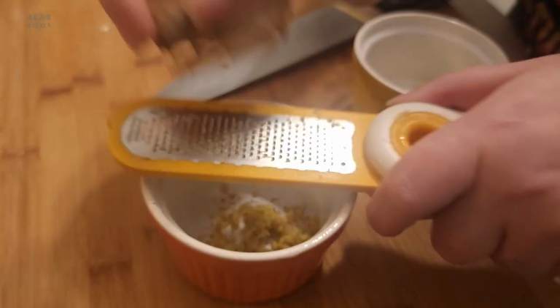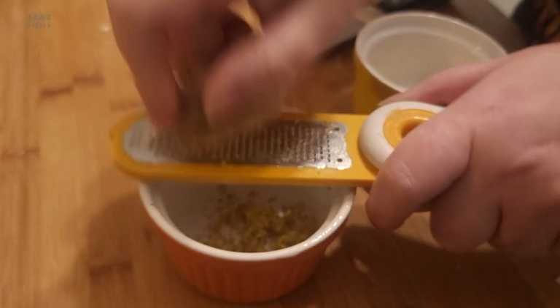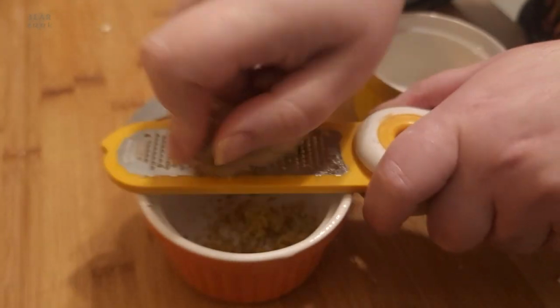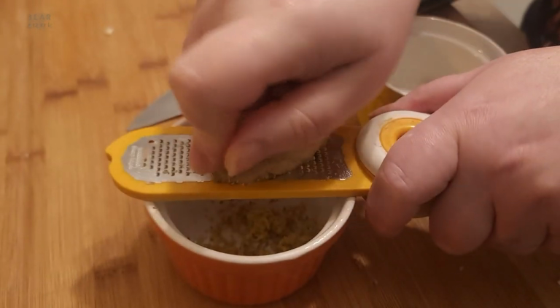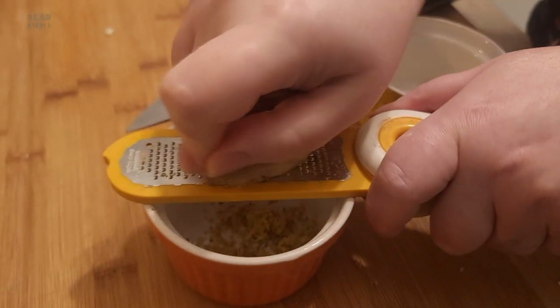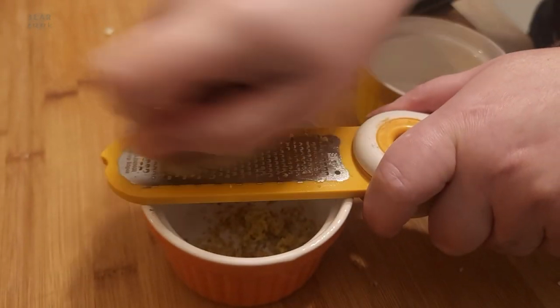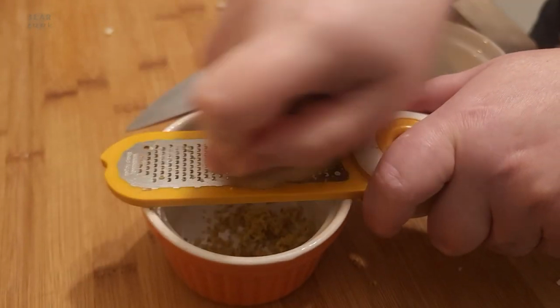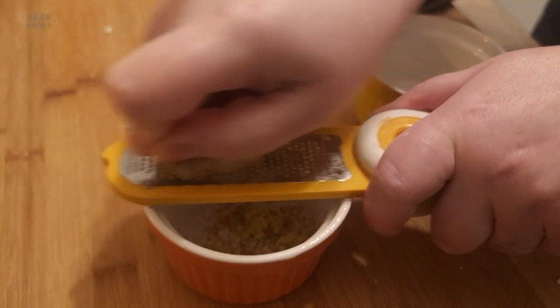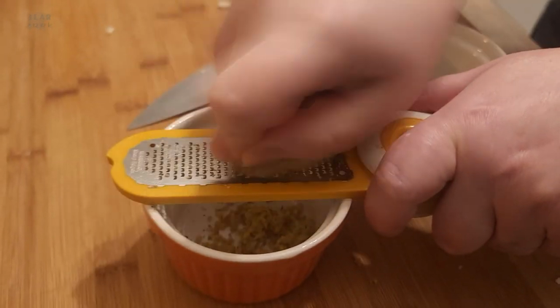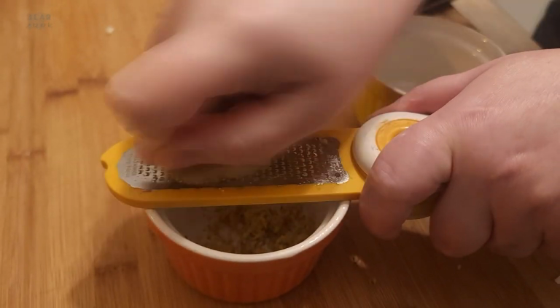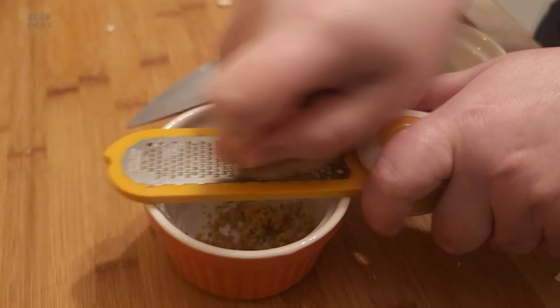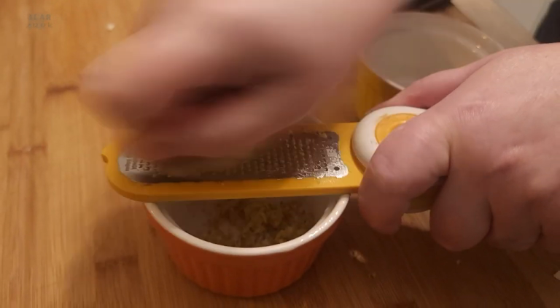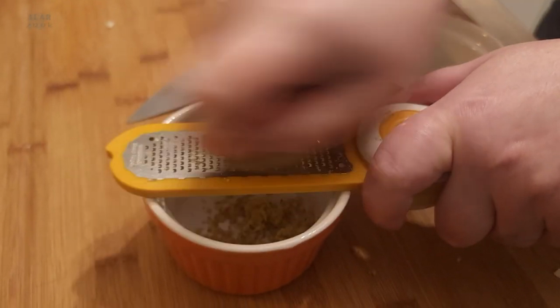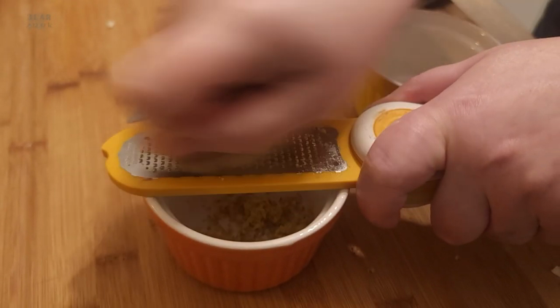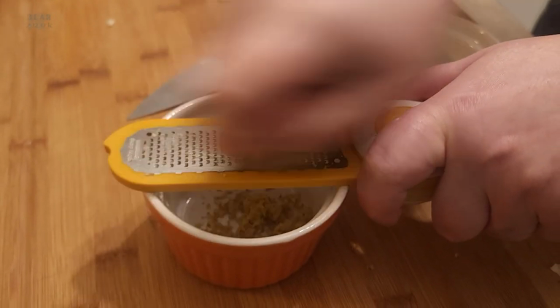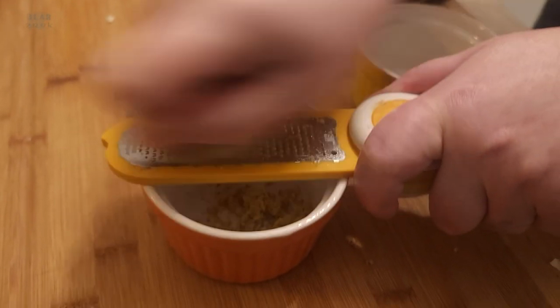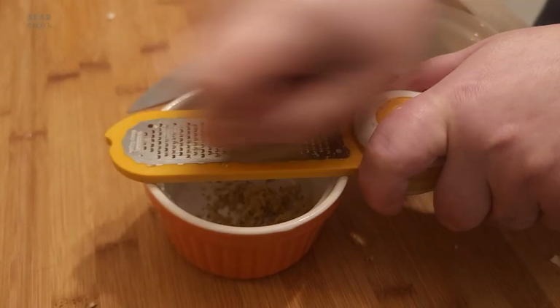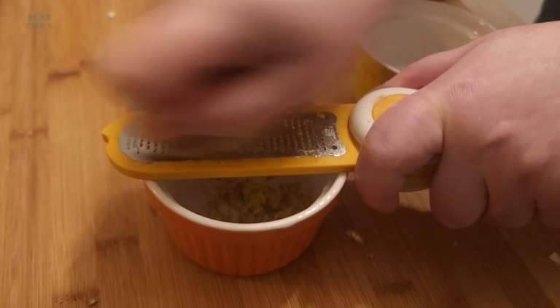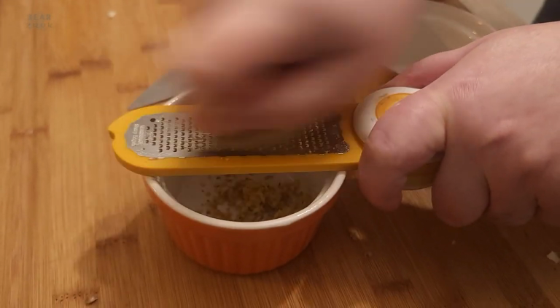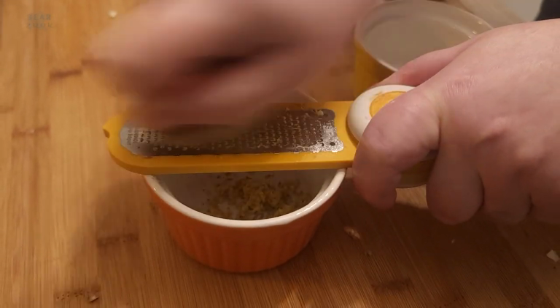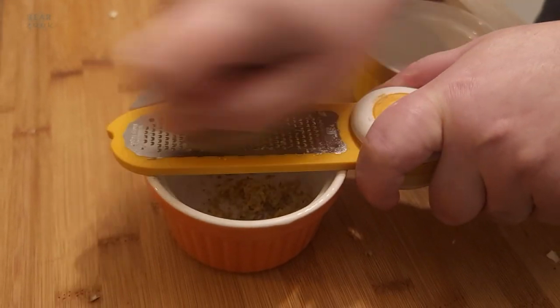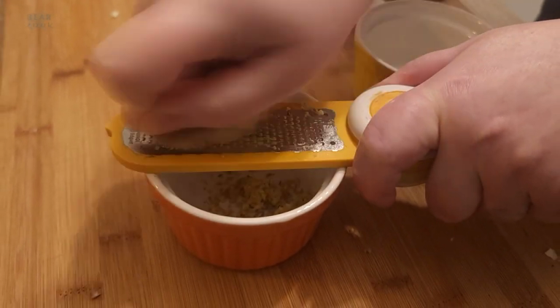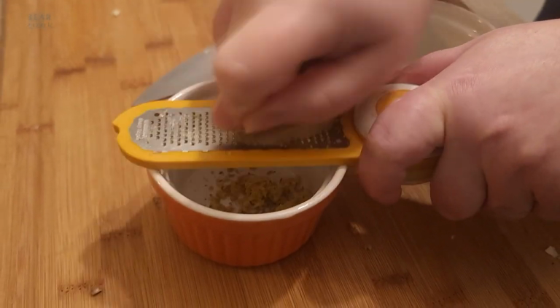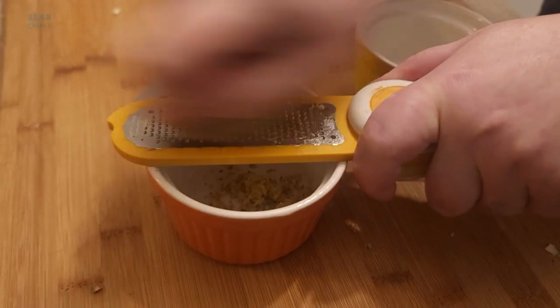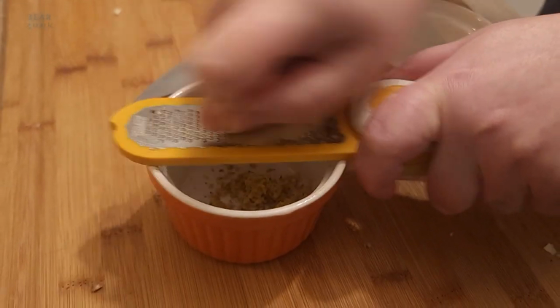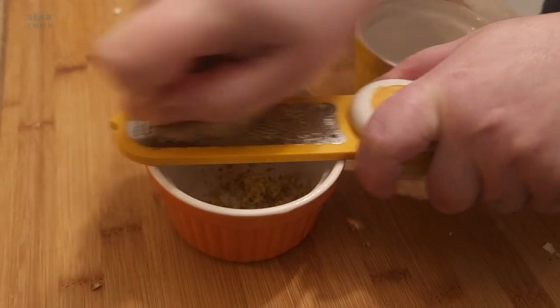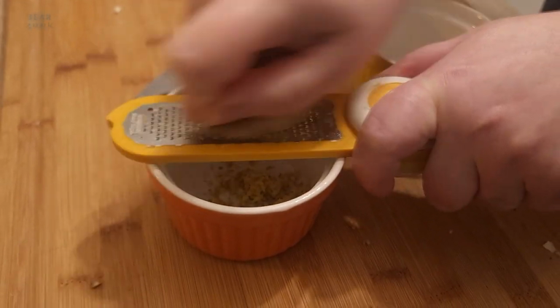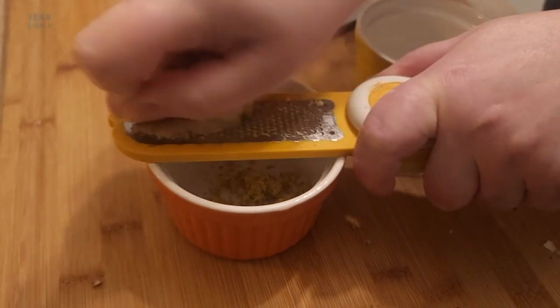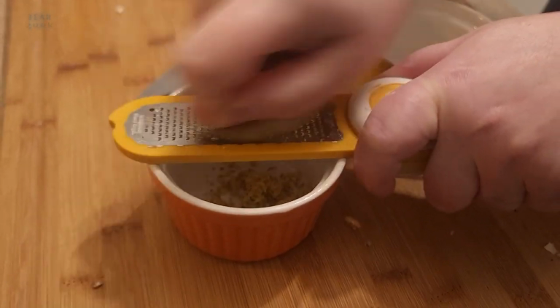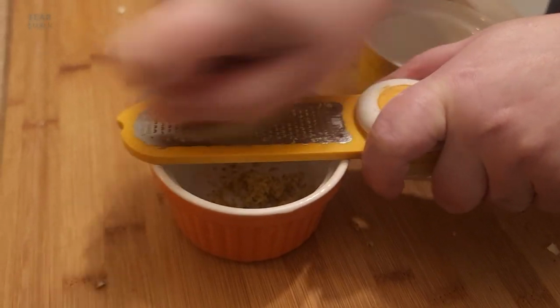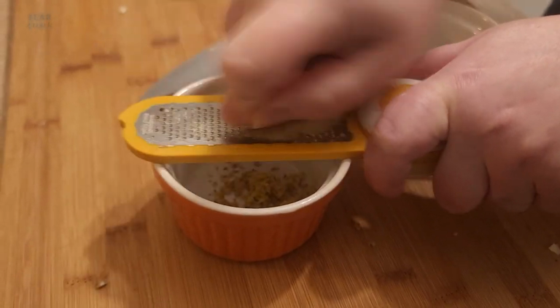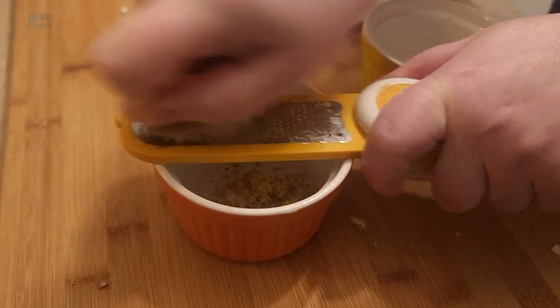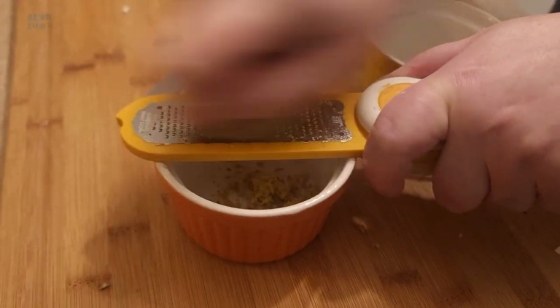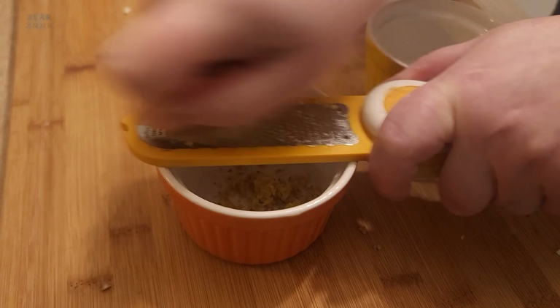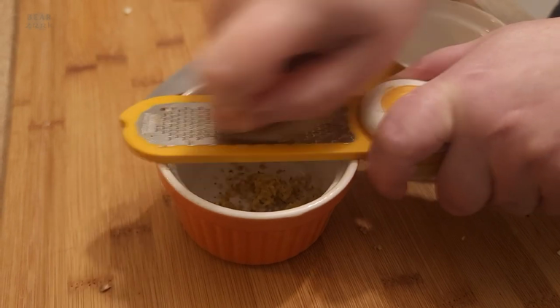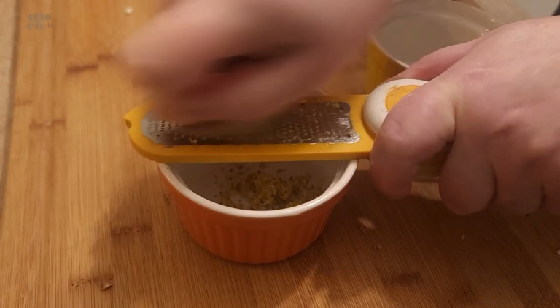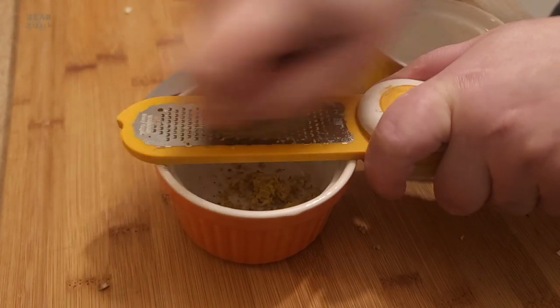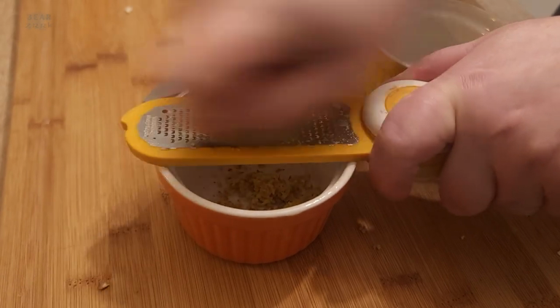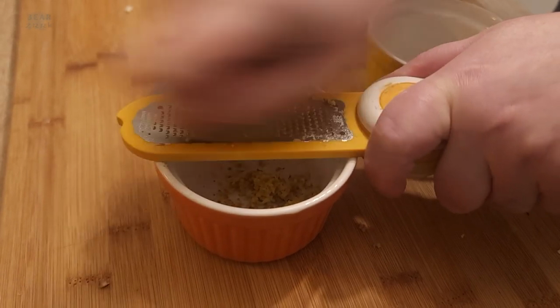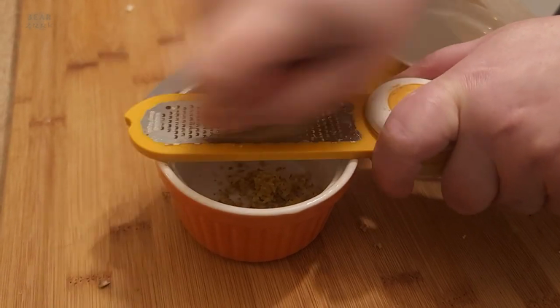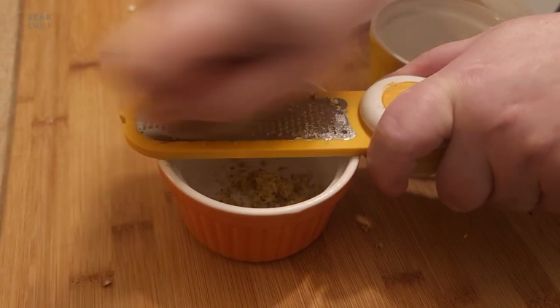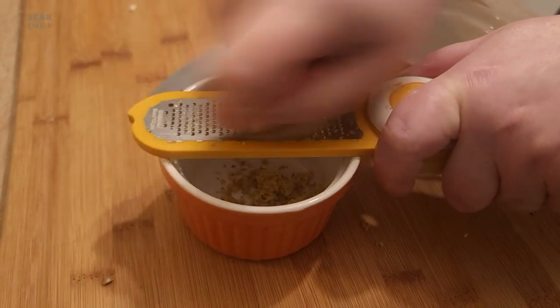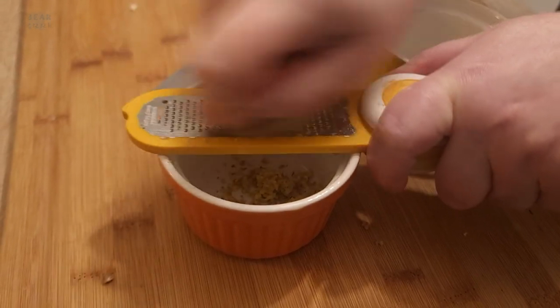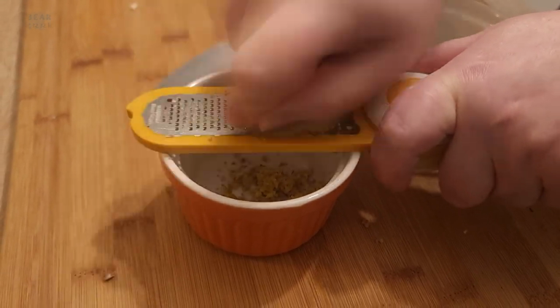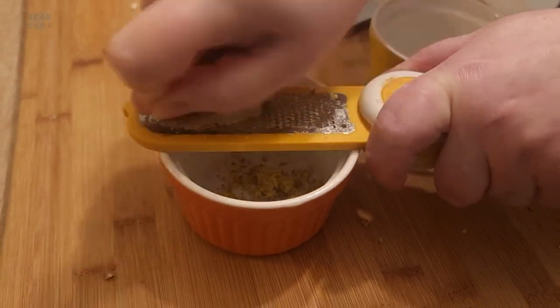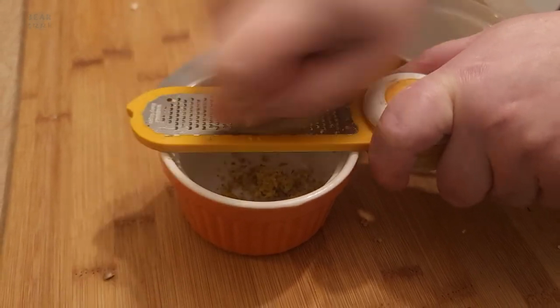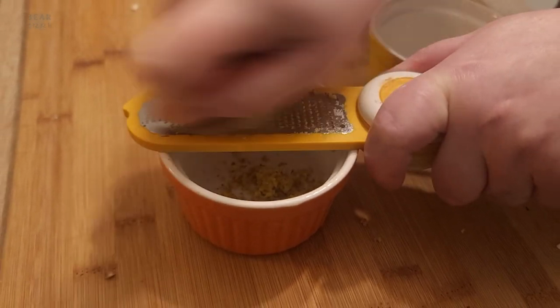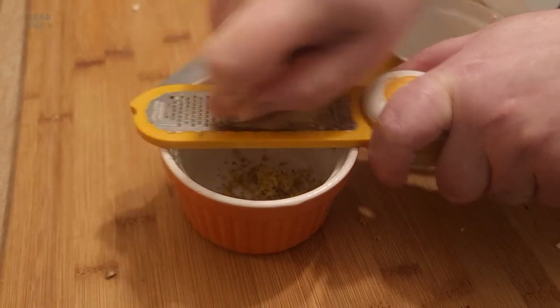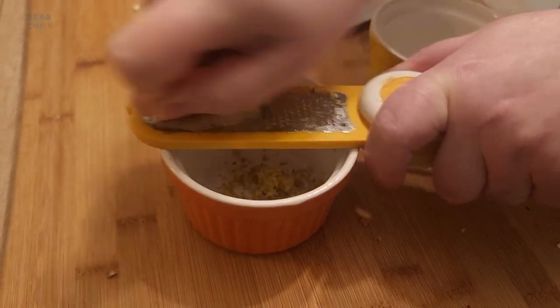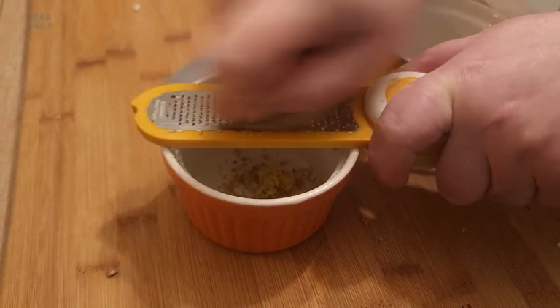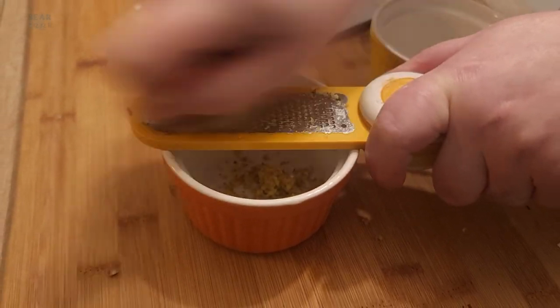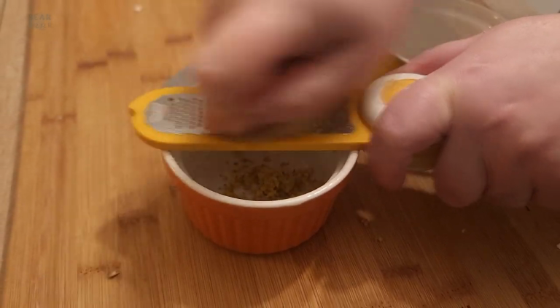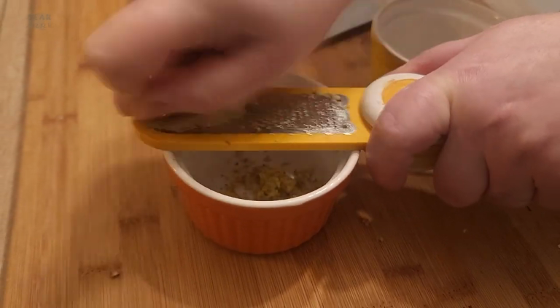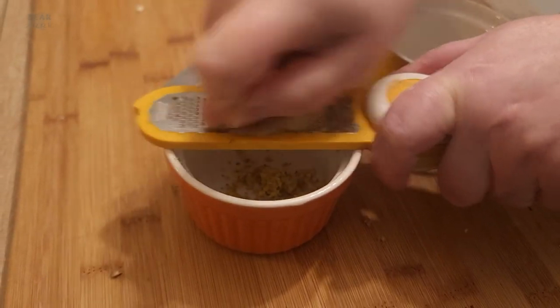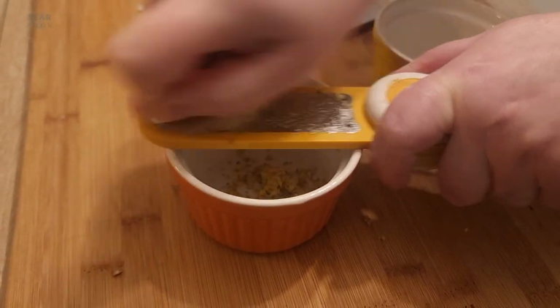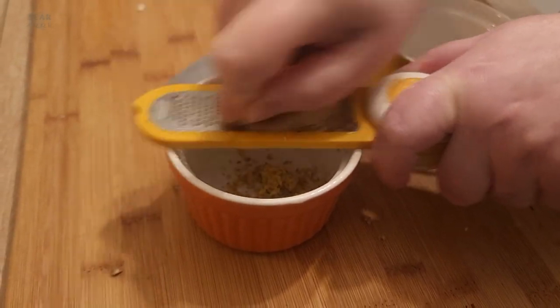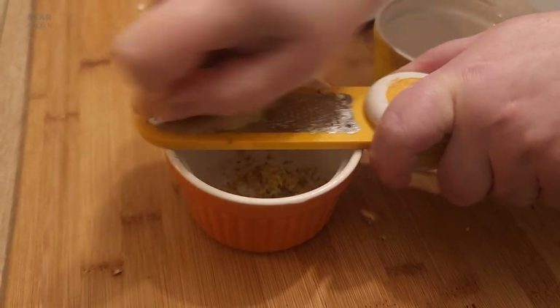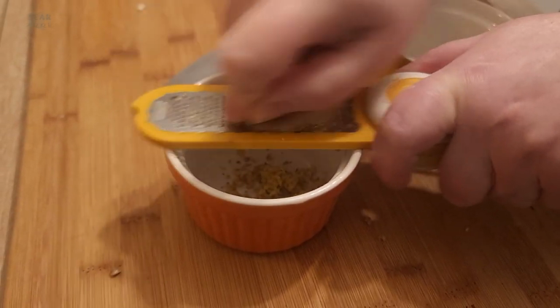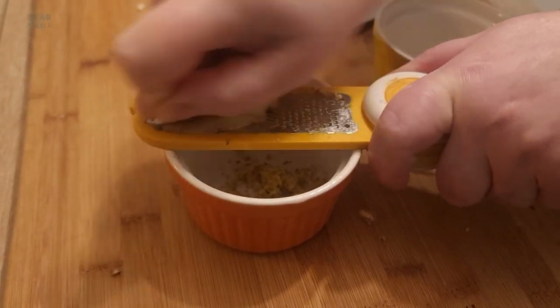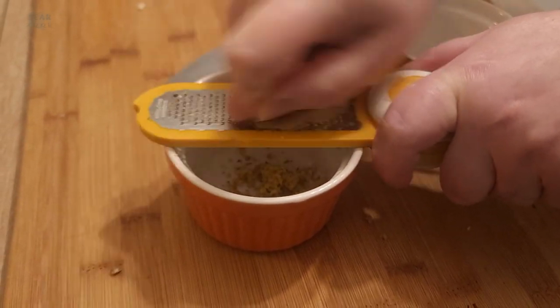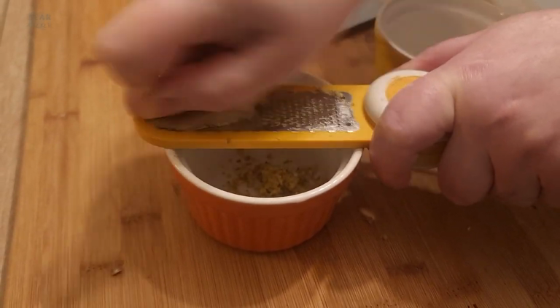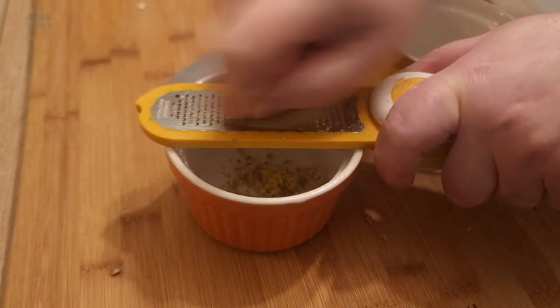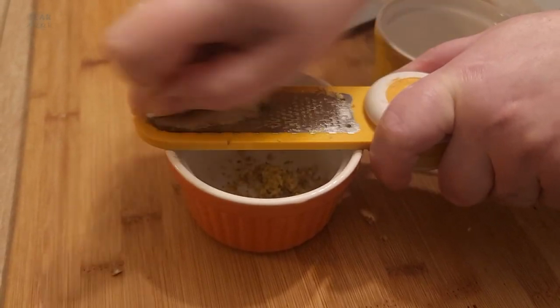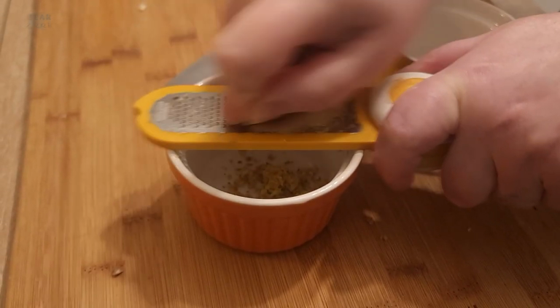It takes forever to grate this ginger, by the way. We're almost there.